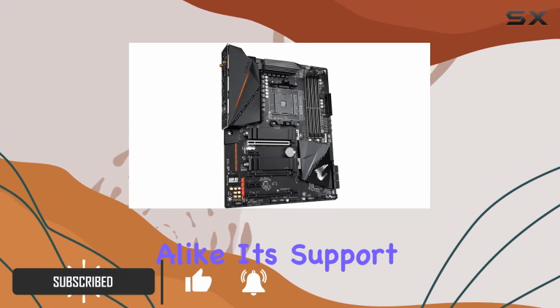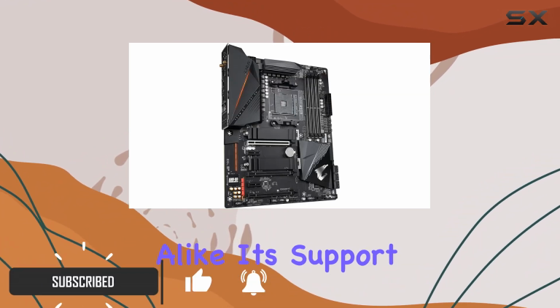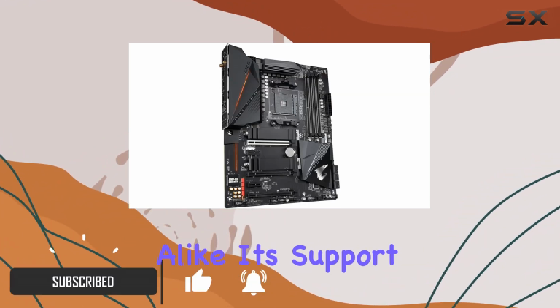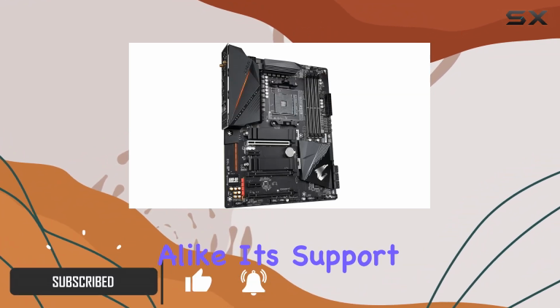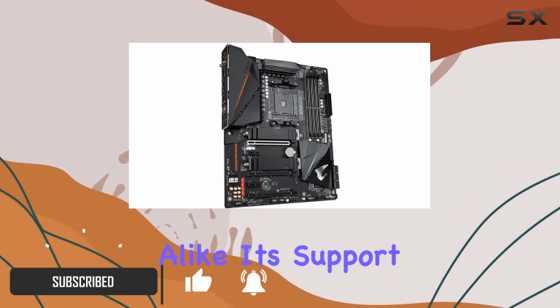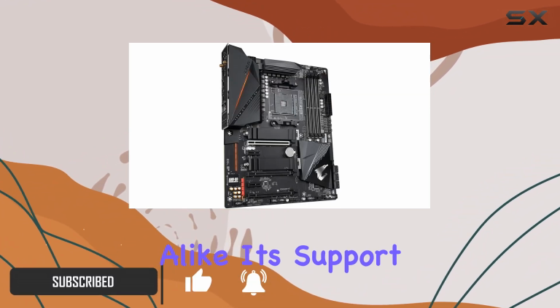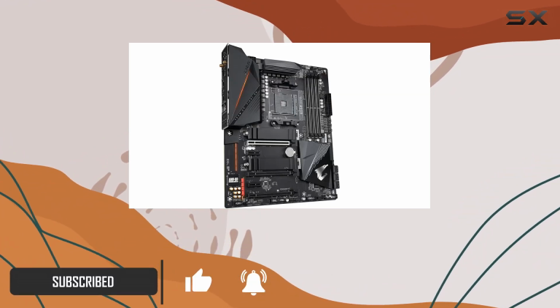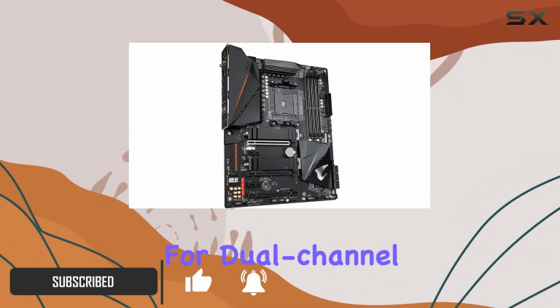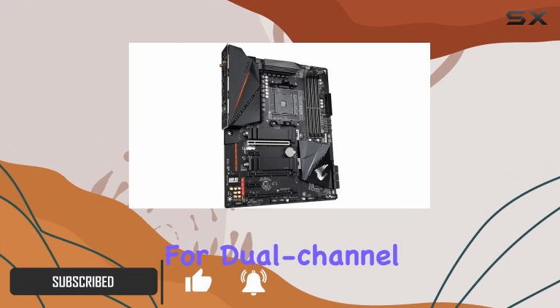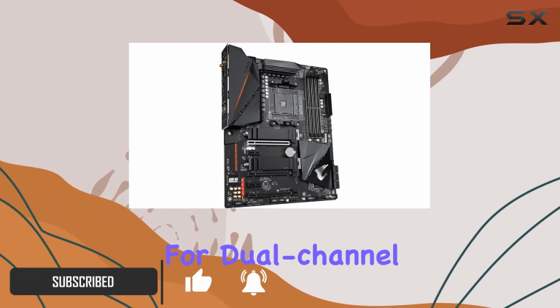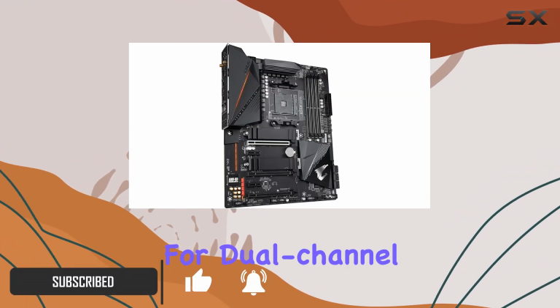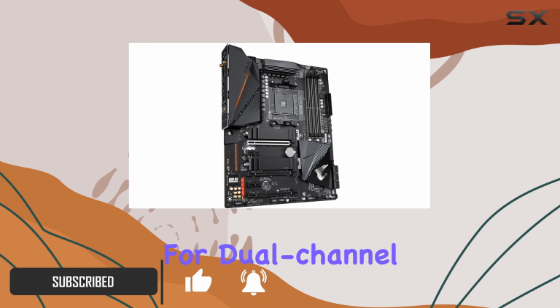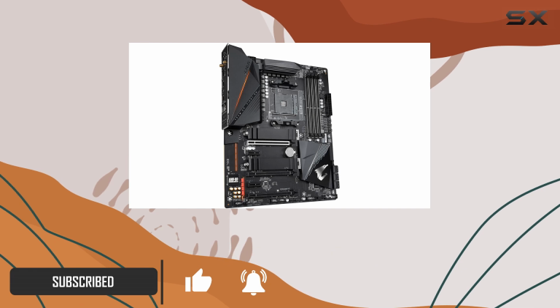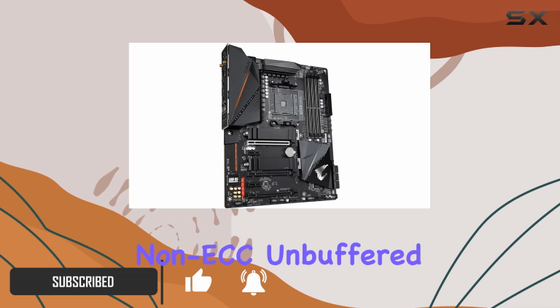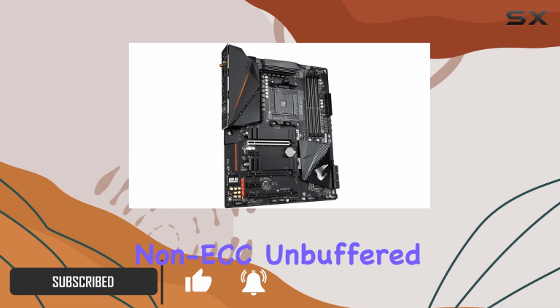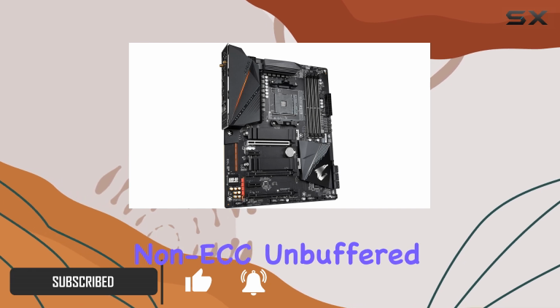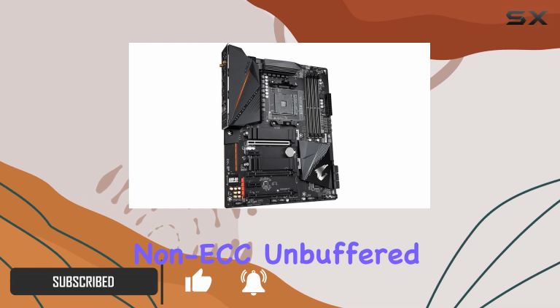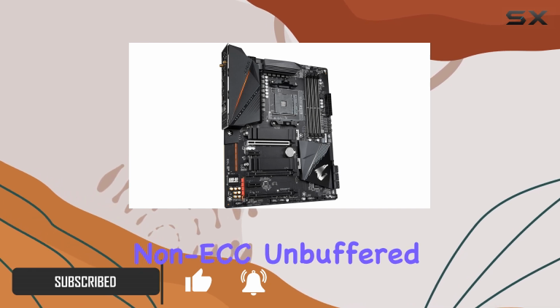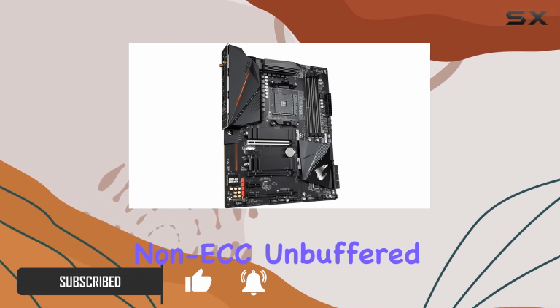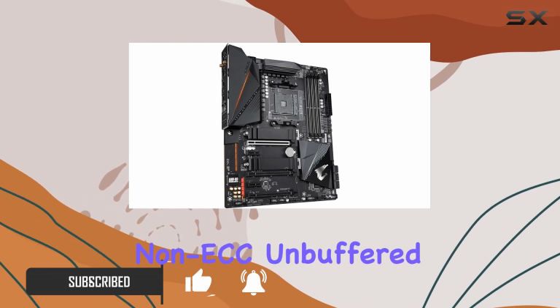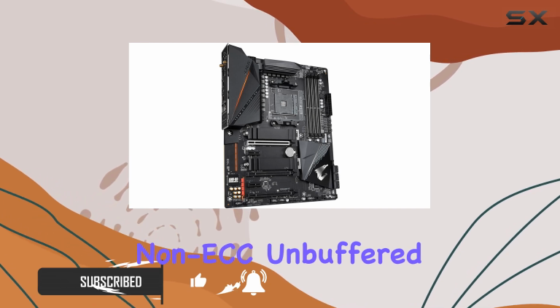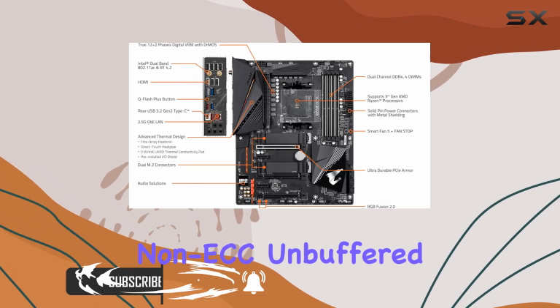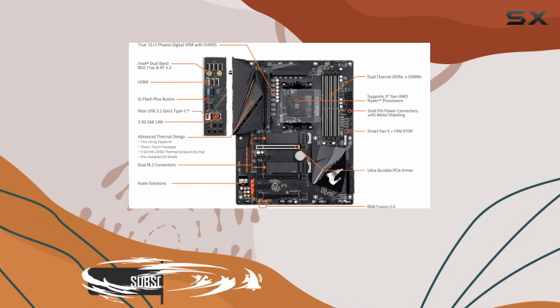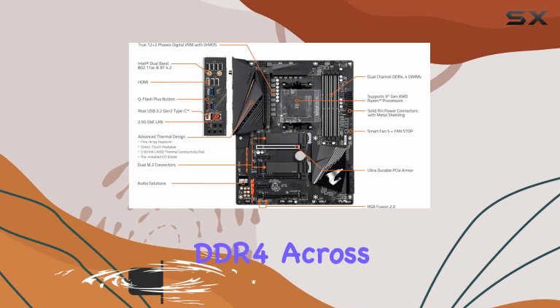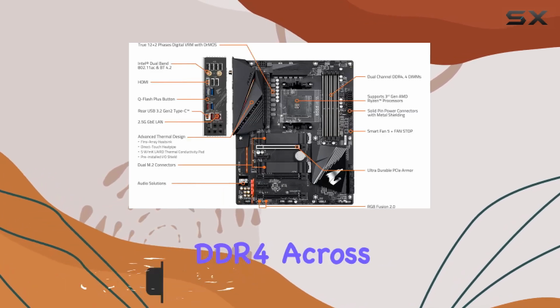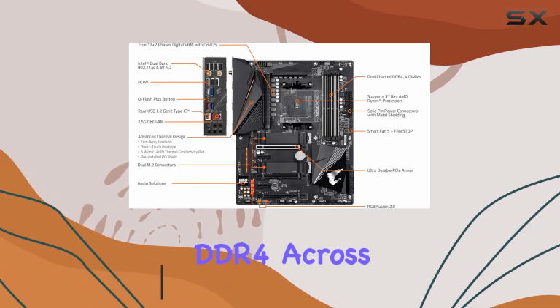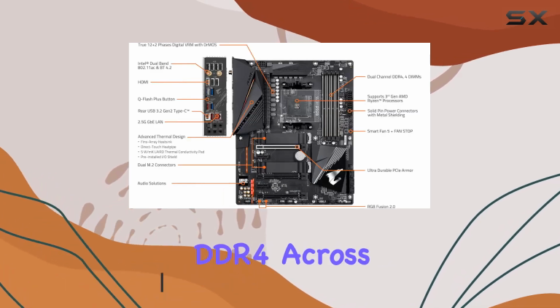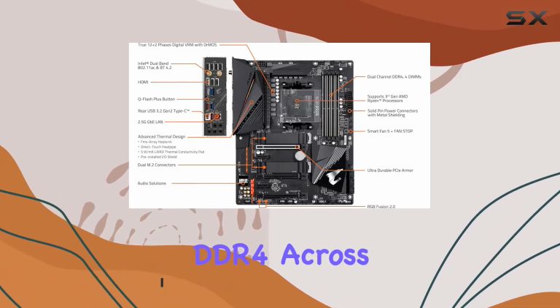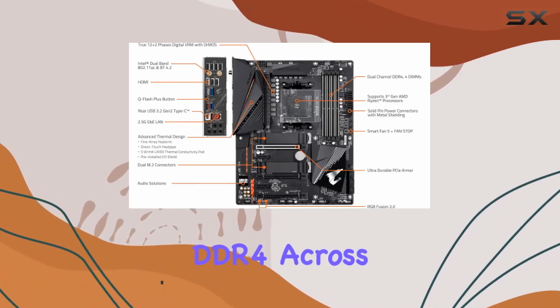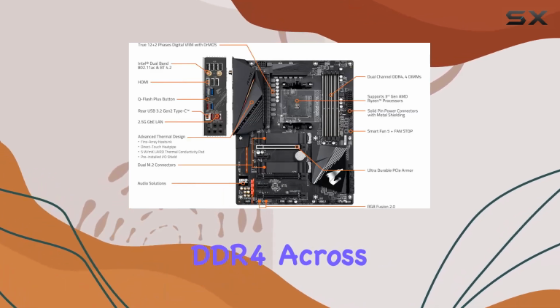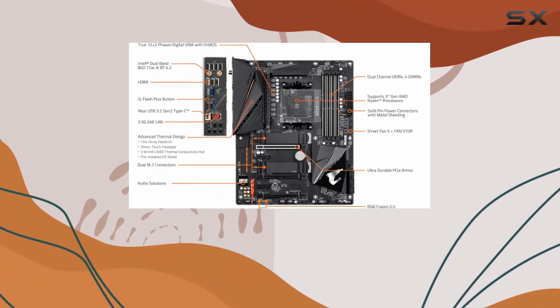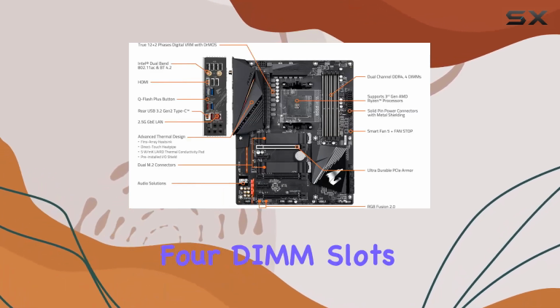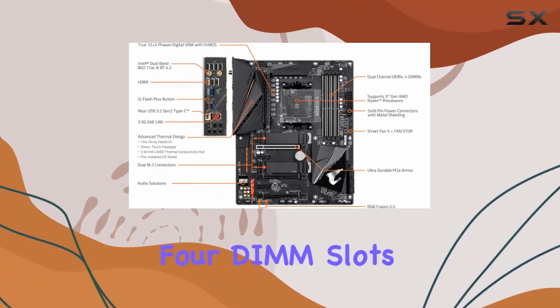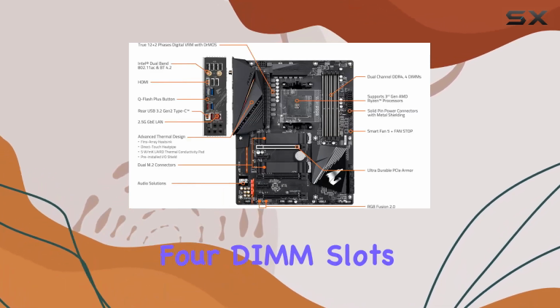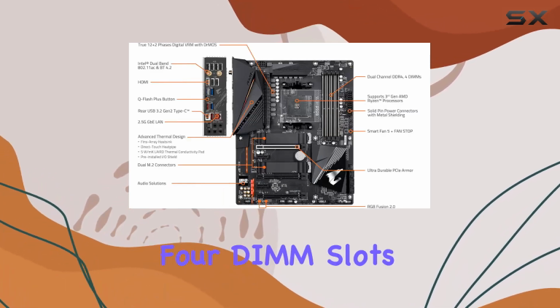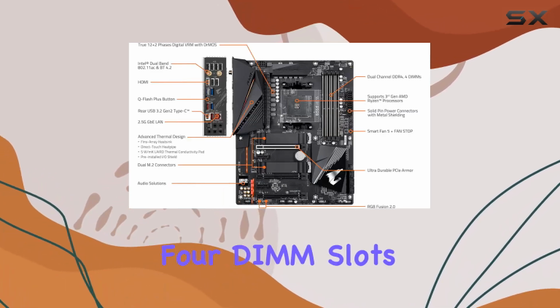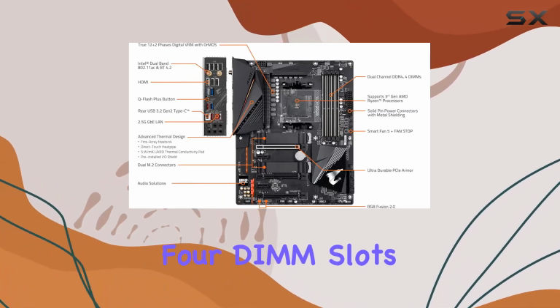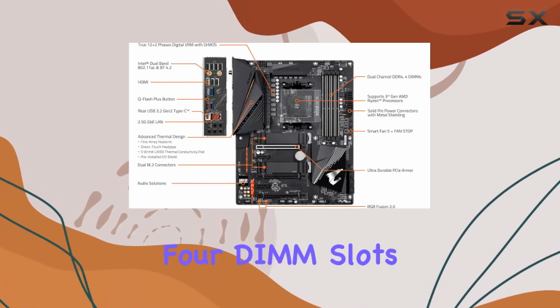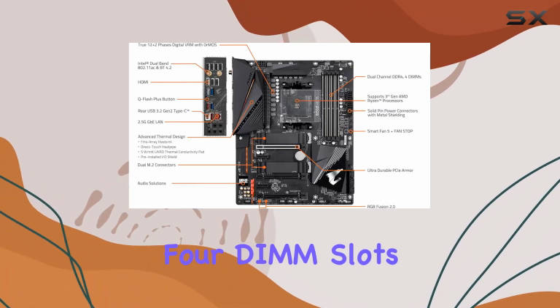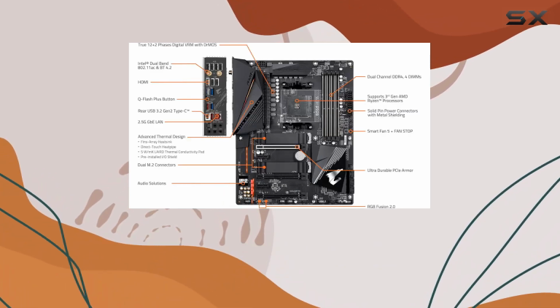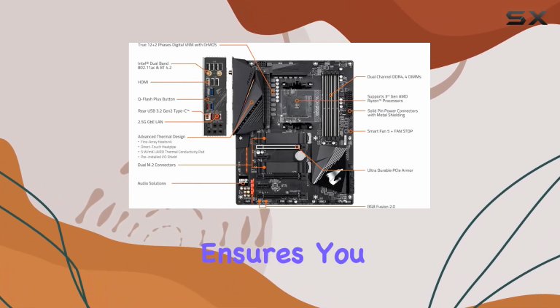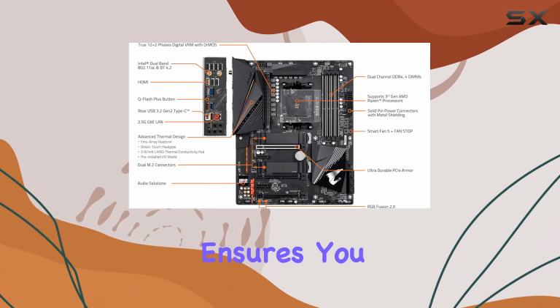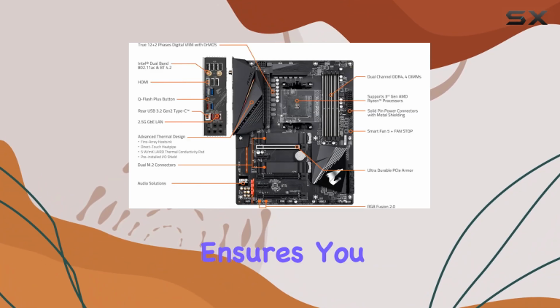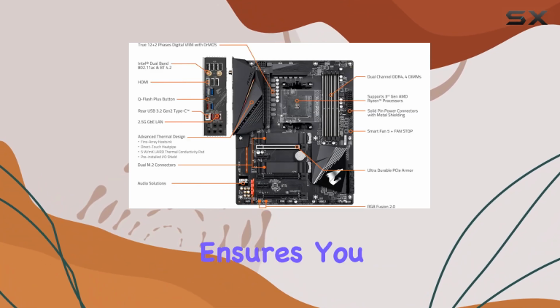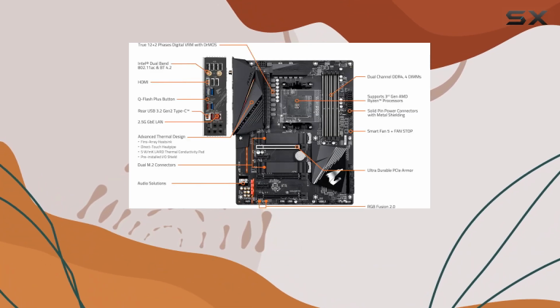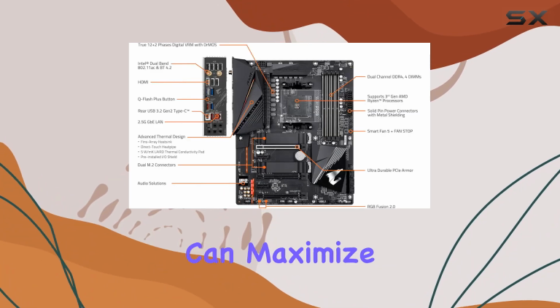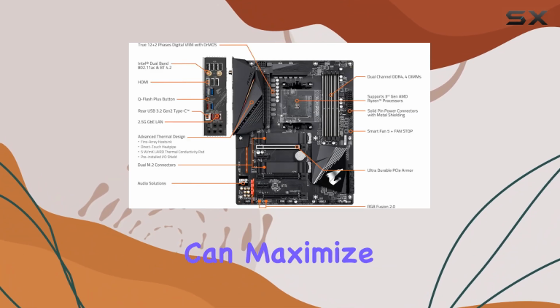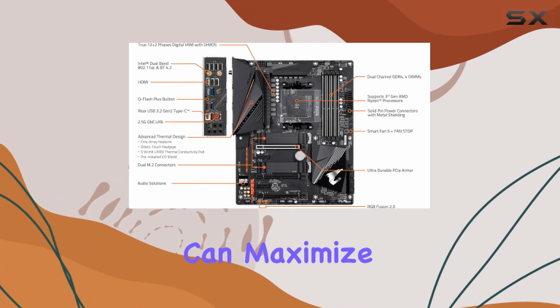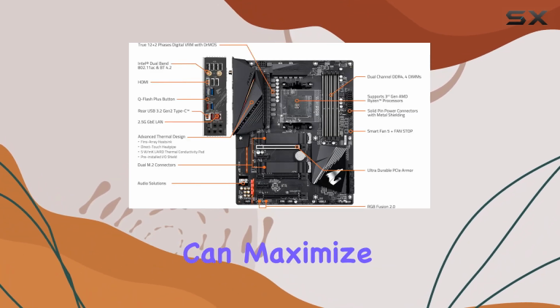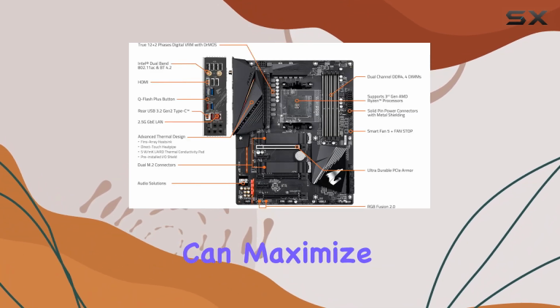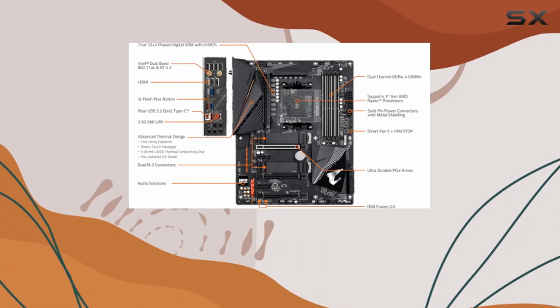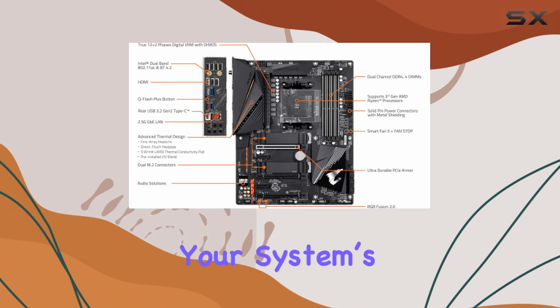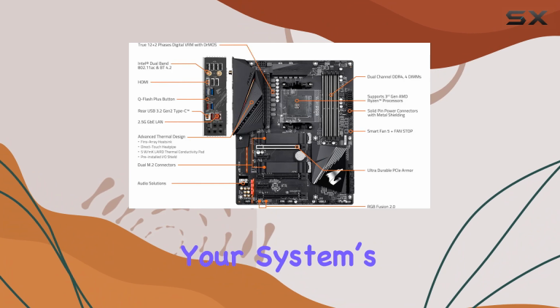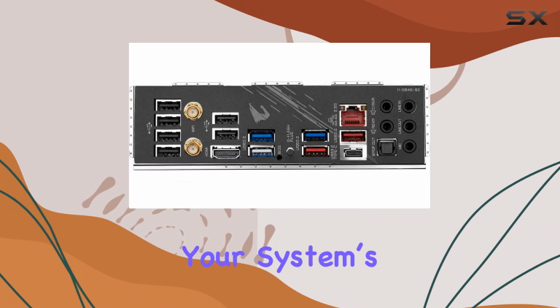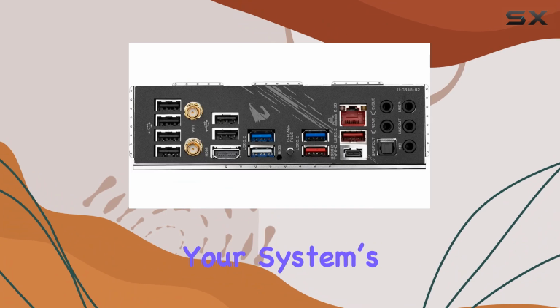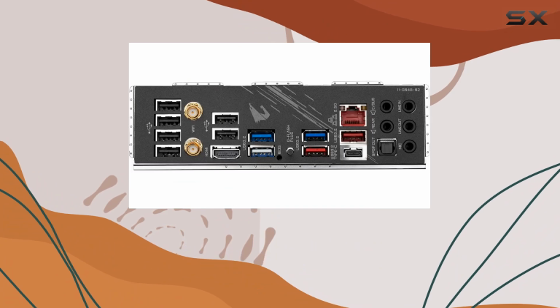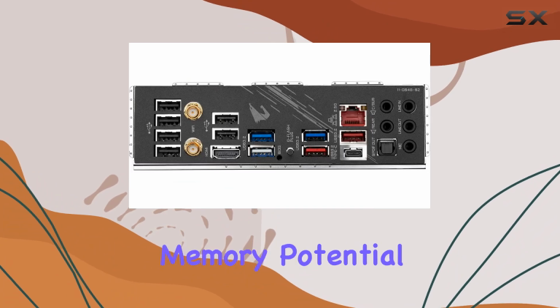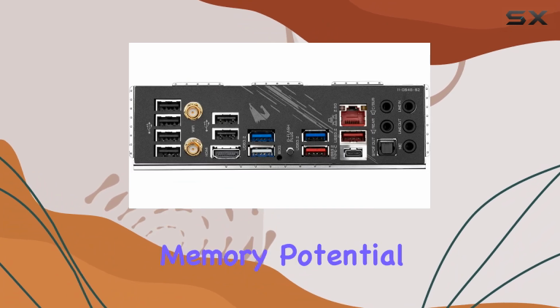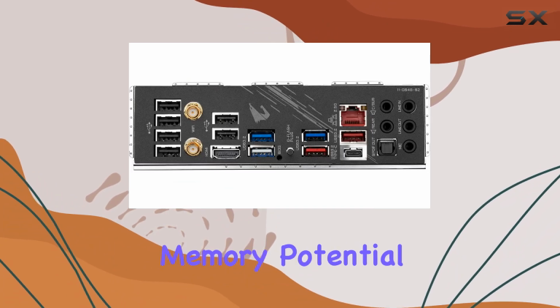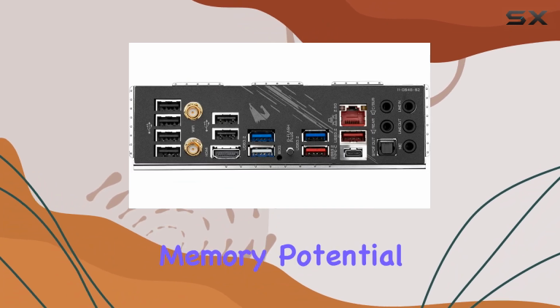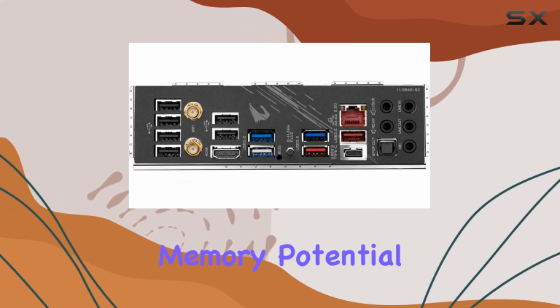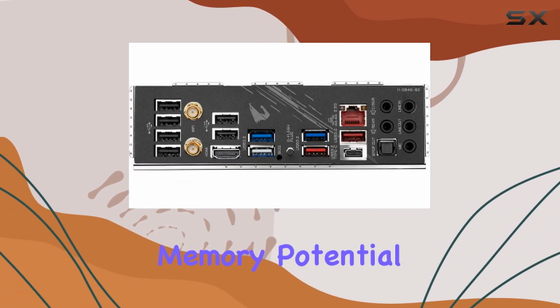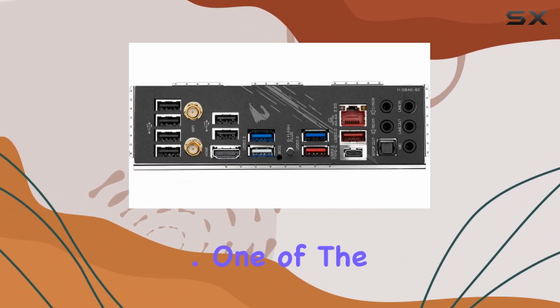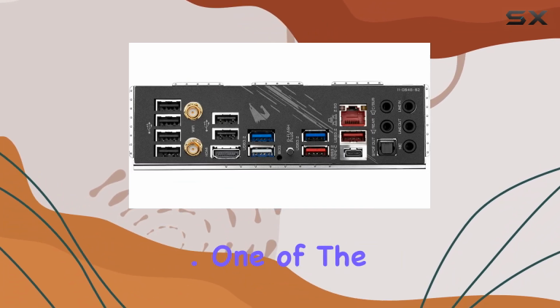Its support for dual-channel non-ECC unbuffered DDR4 across four DIMM slots ensures you can maximize your system's memory potential.